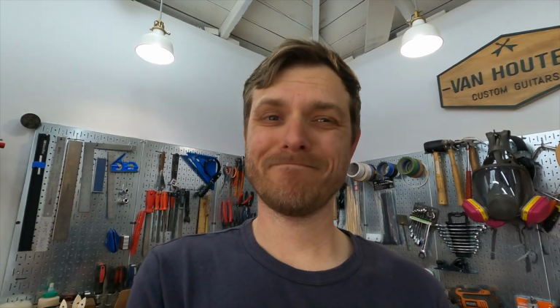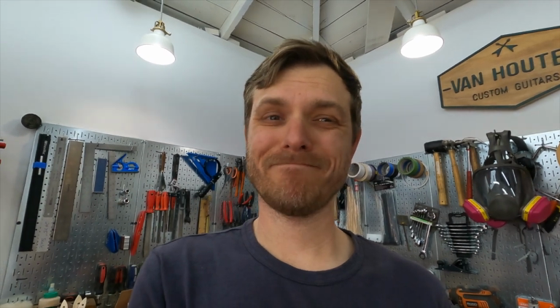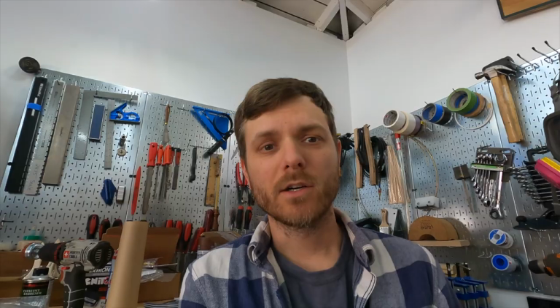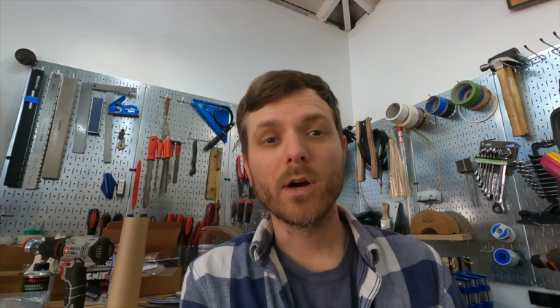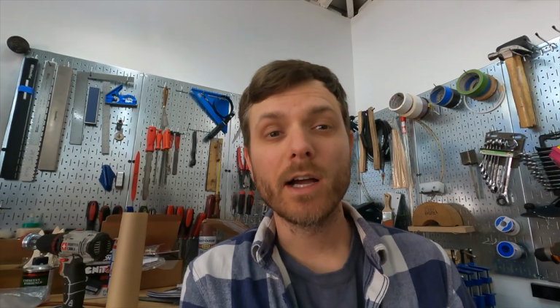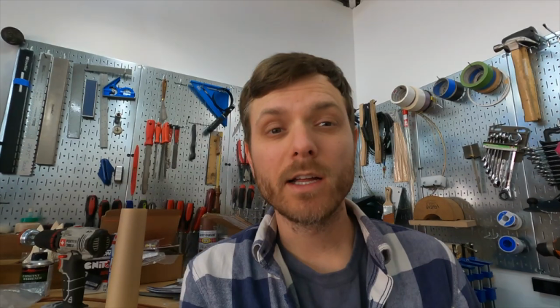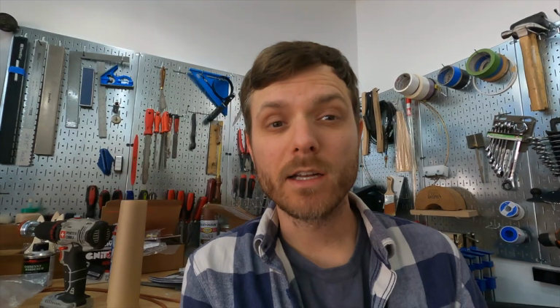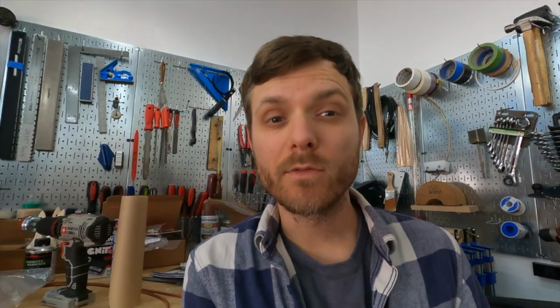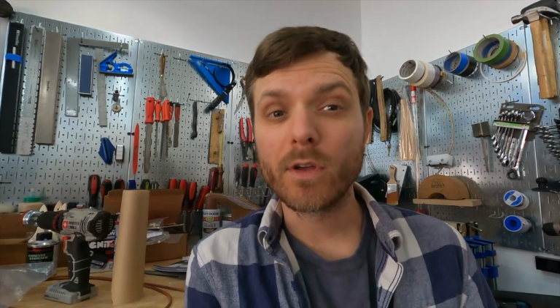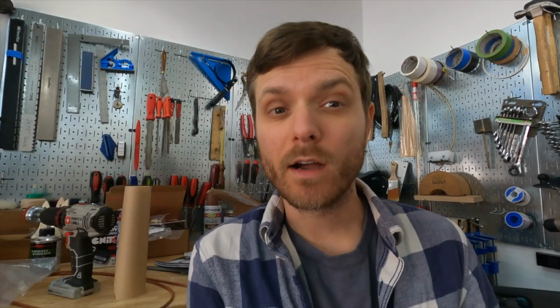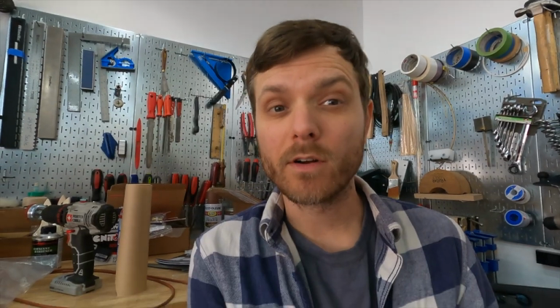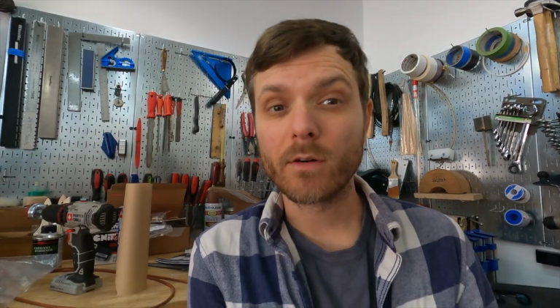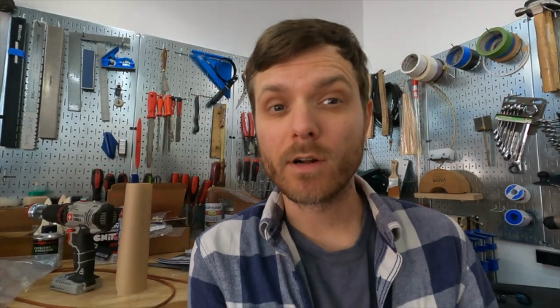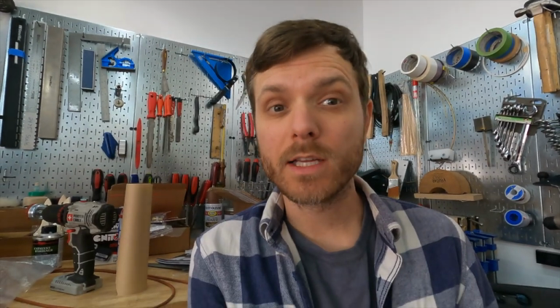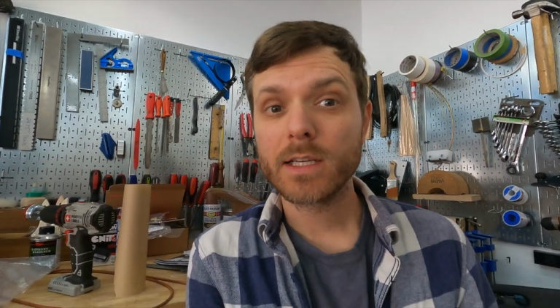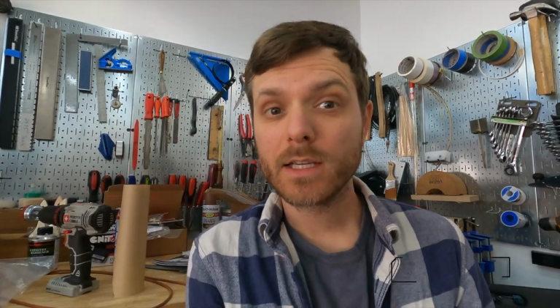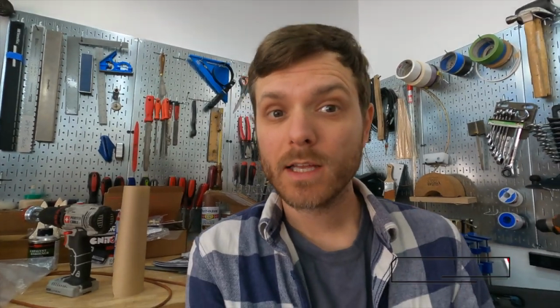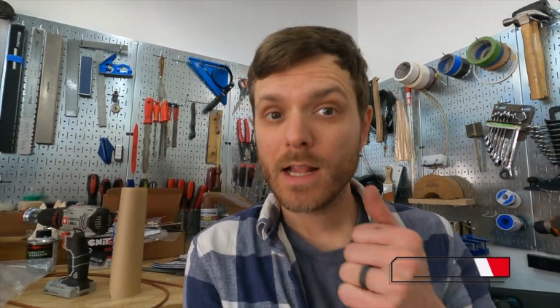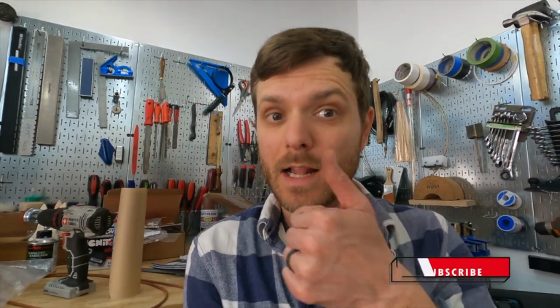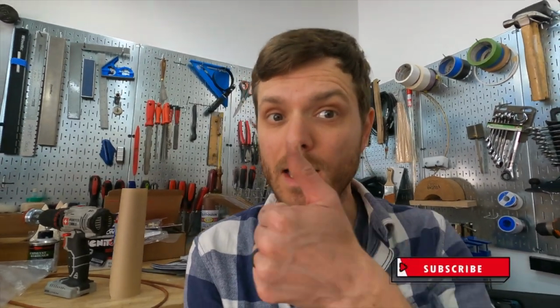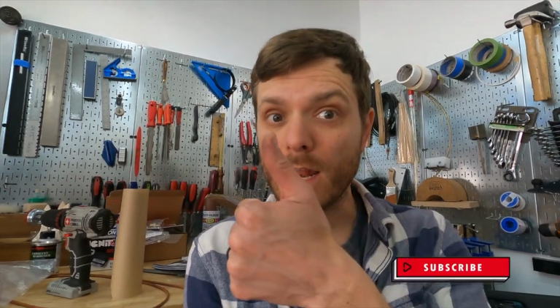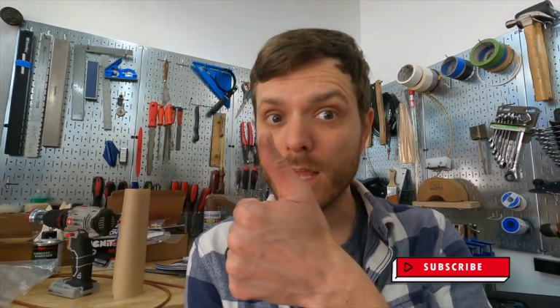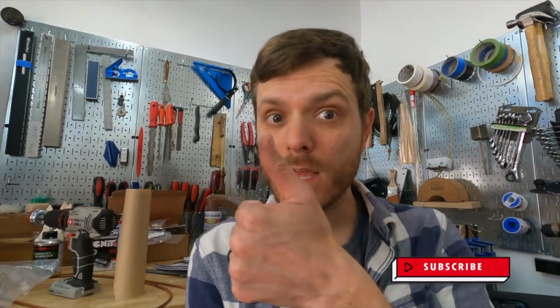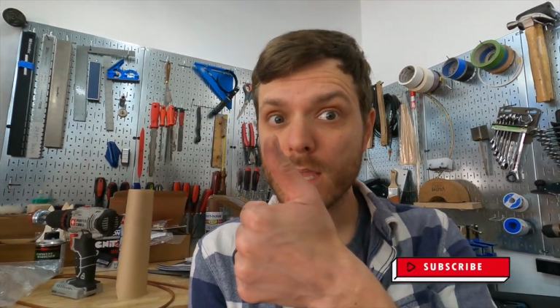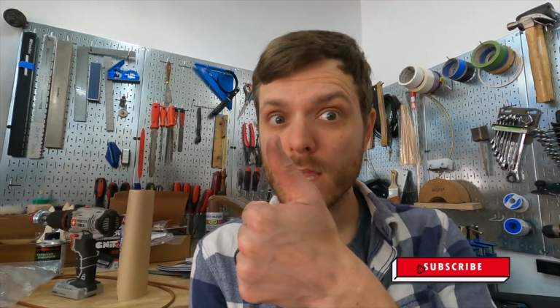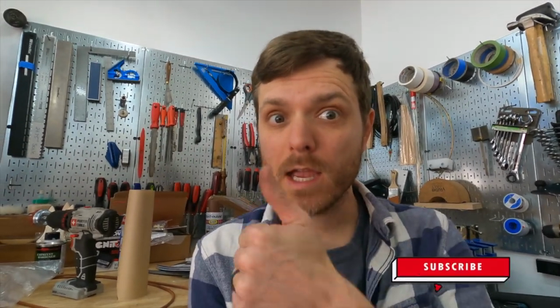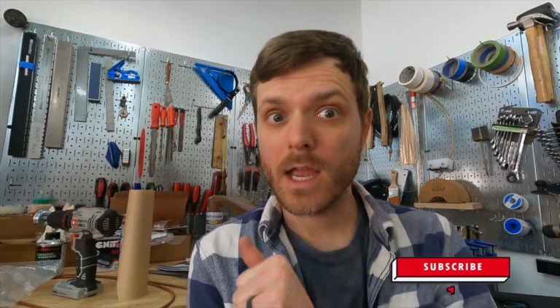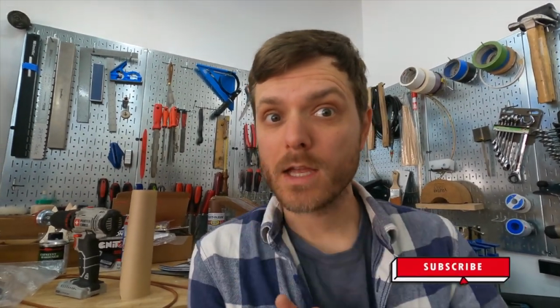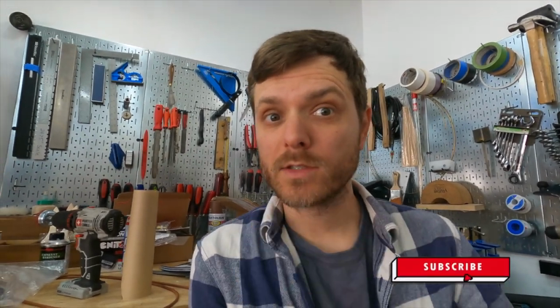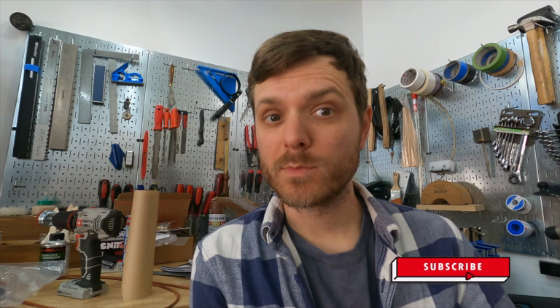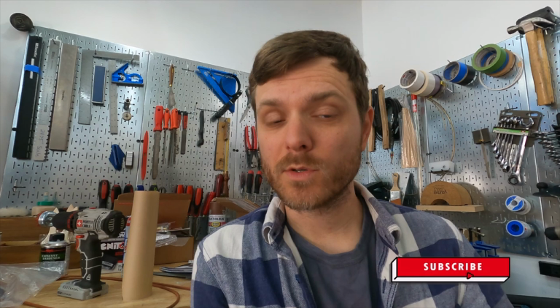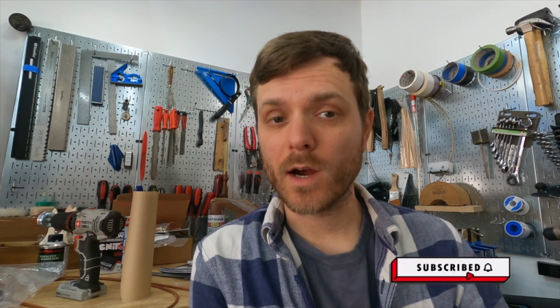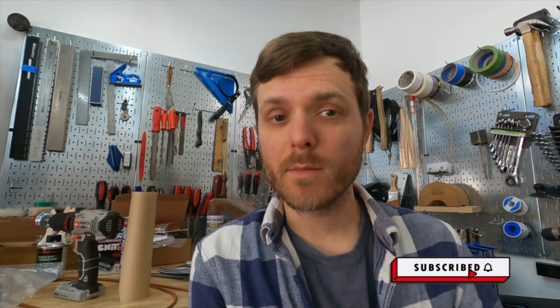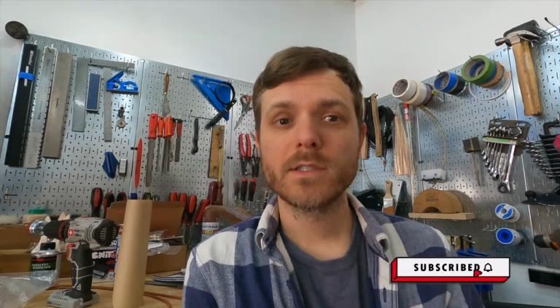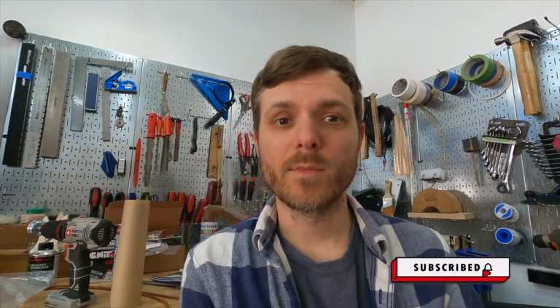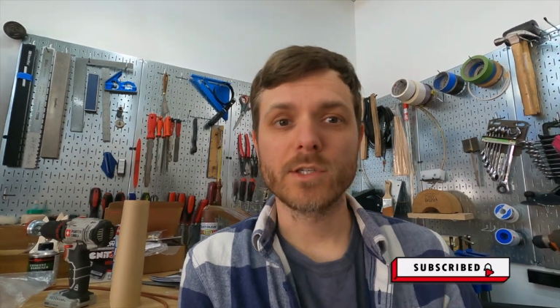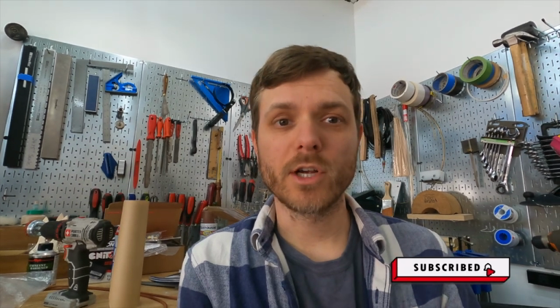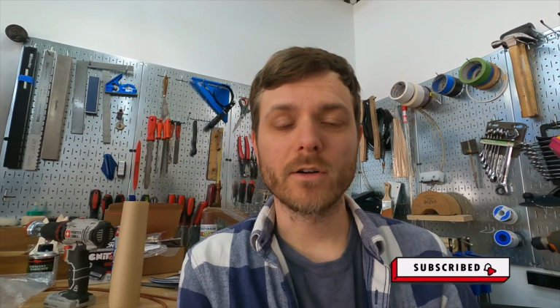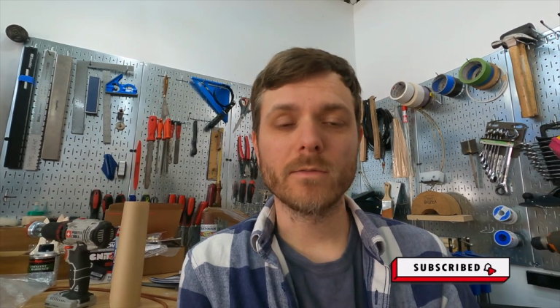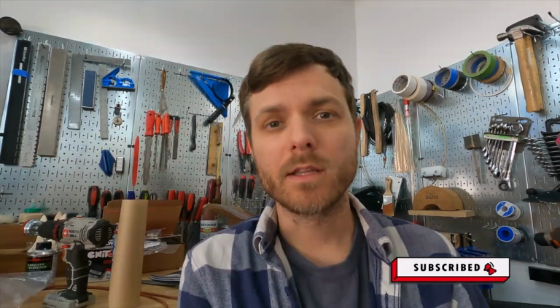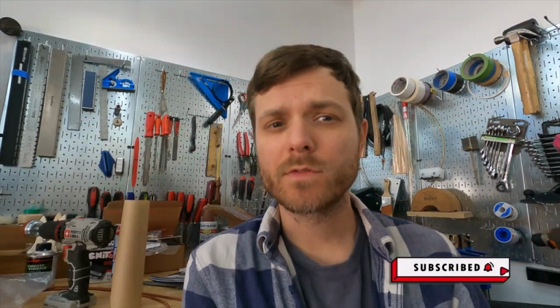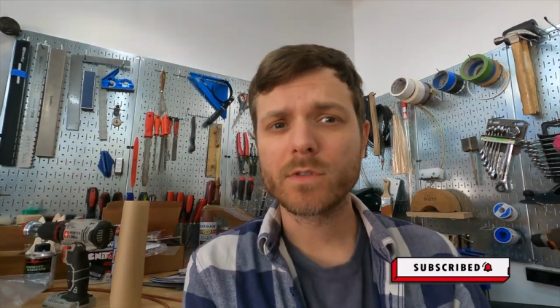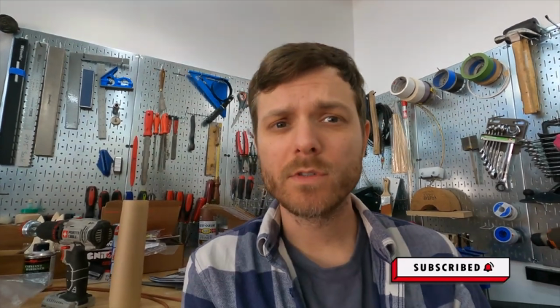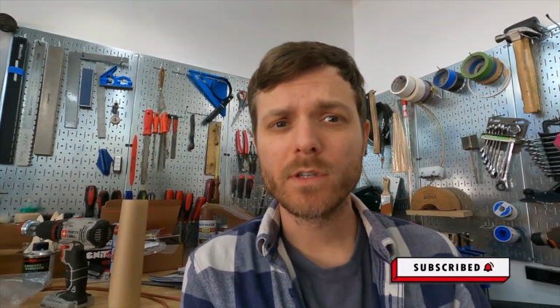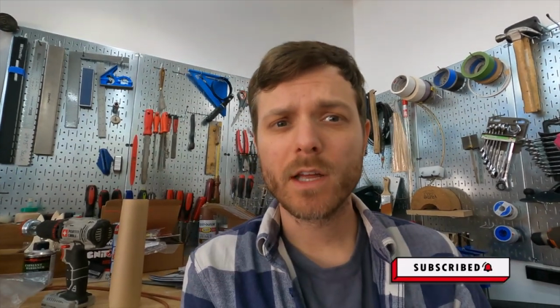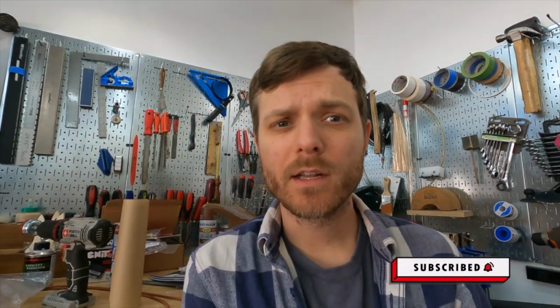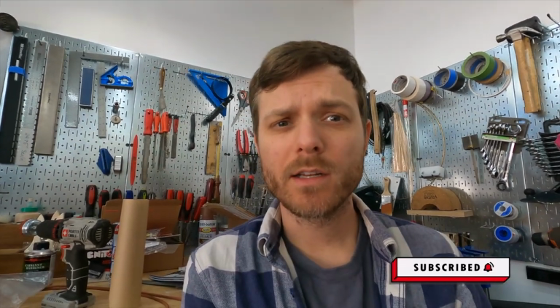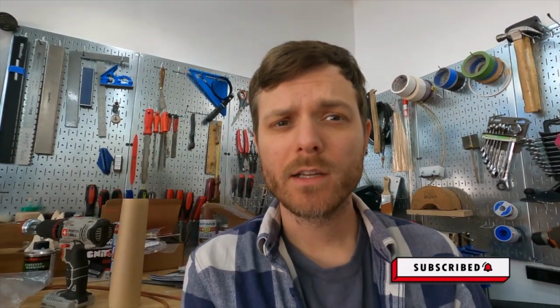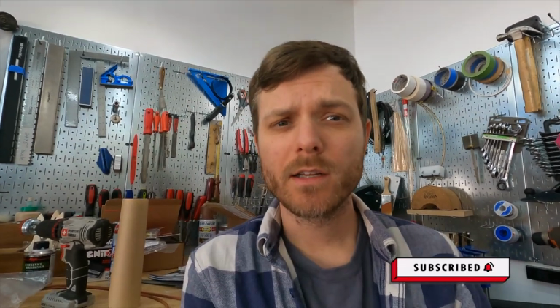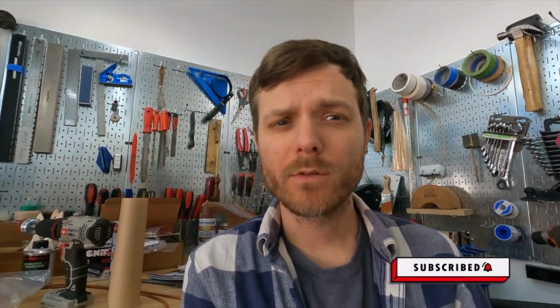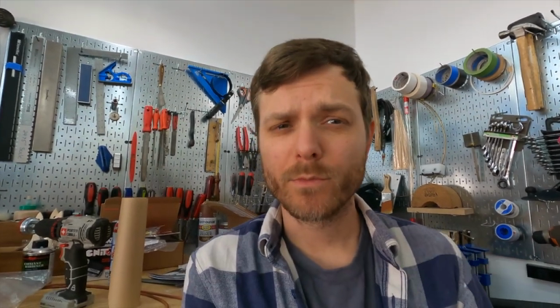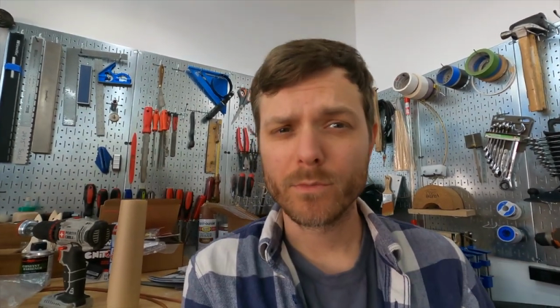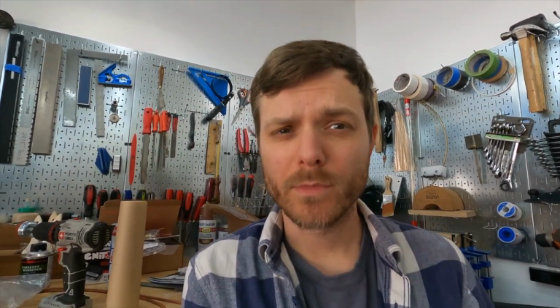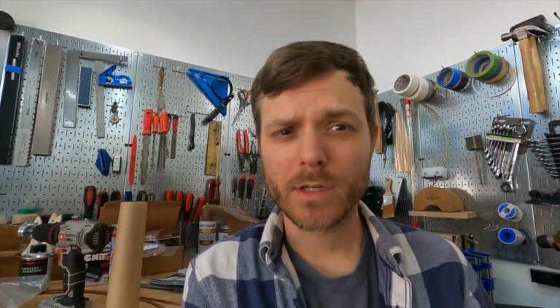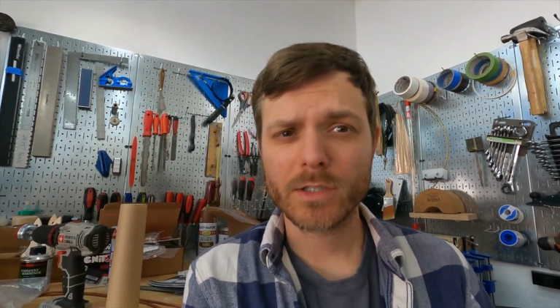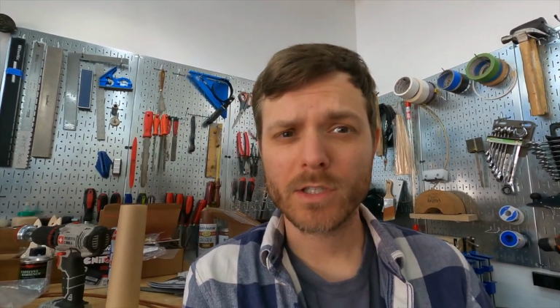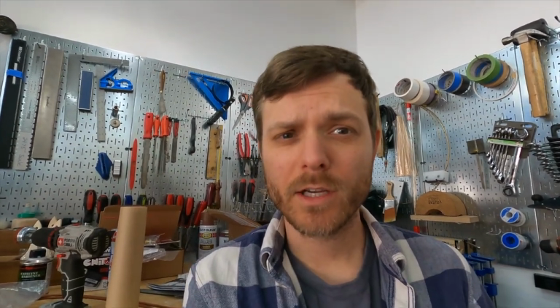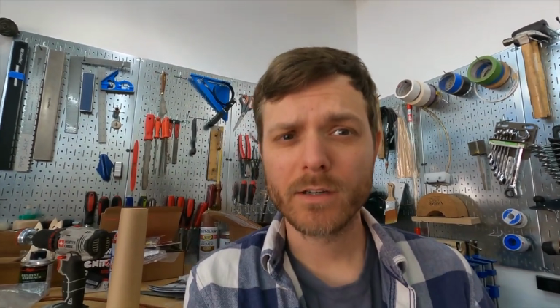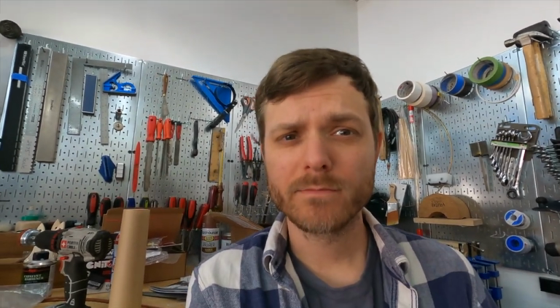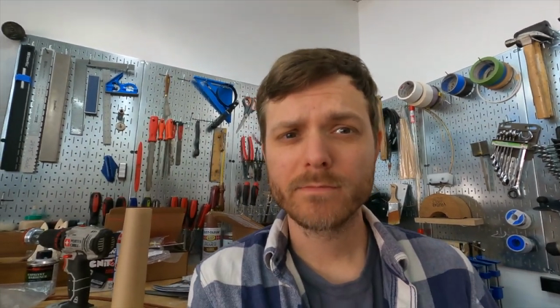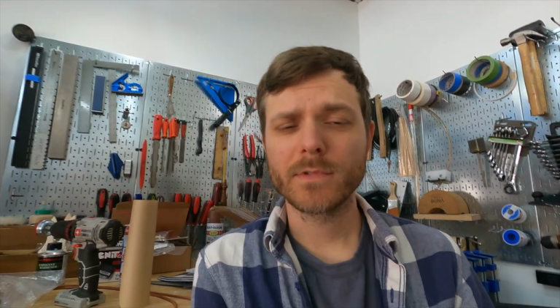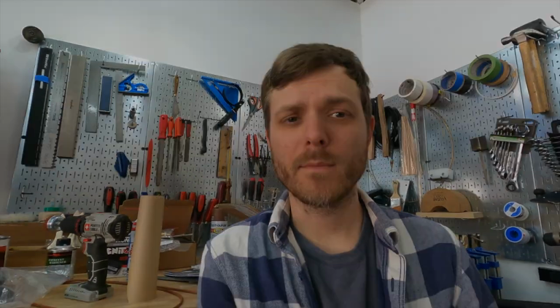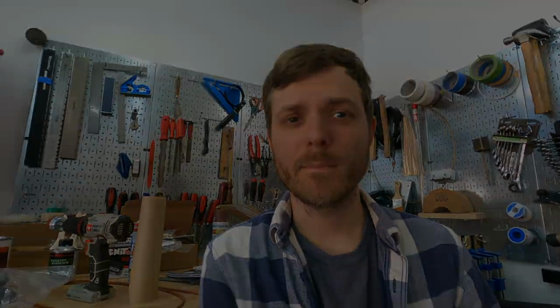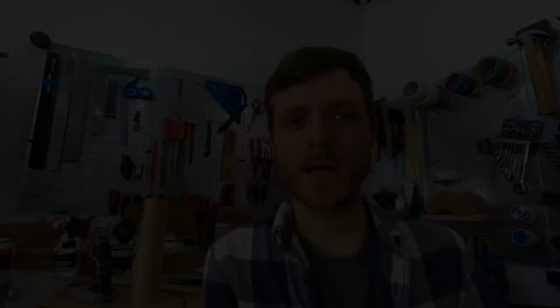Go ahead and like and subscribe to my channel if you haven't already. Thanks for tuning in and I'll catch you later. Bye.